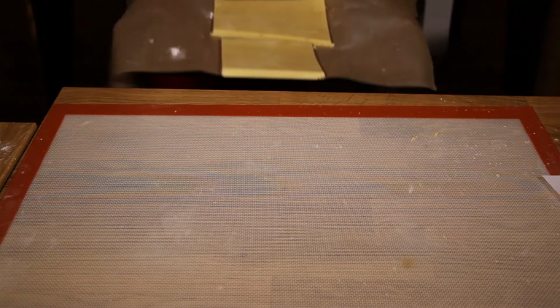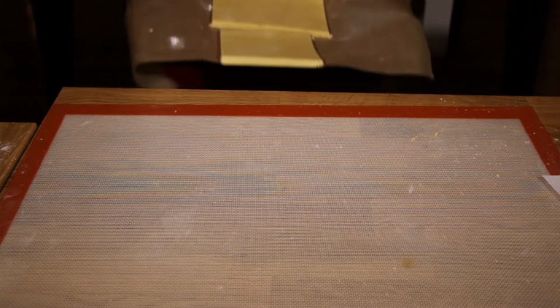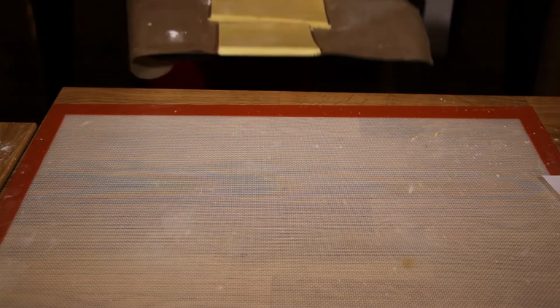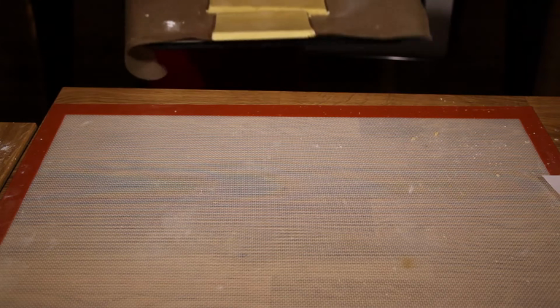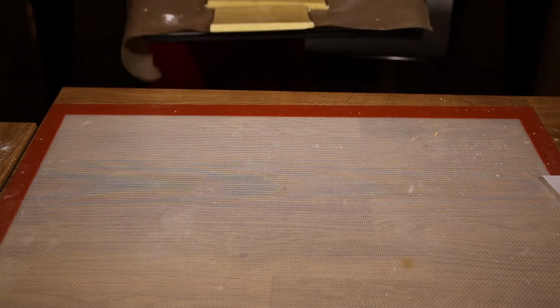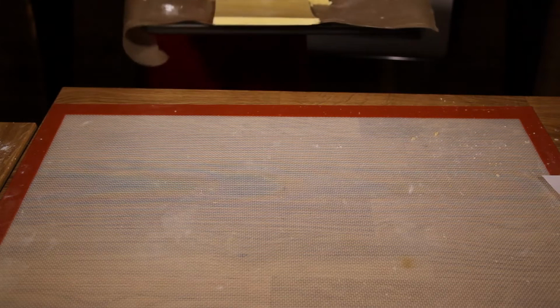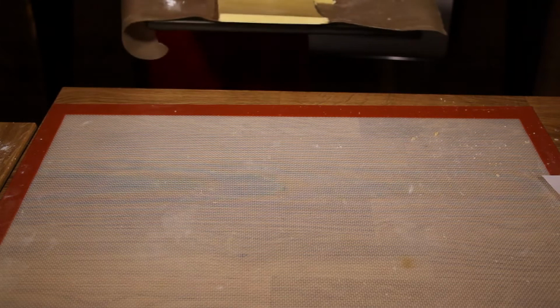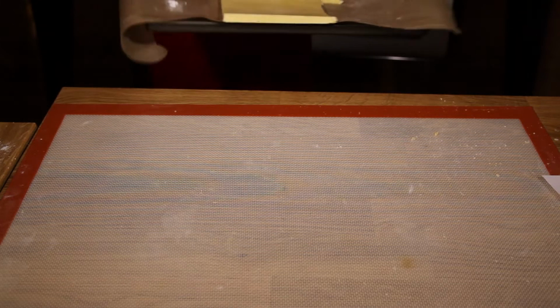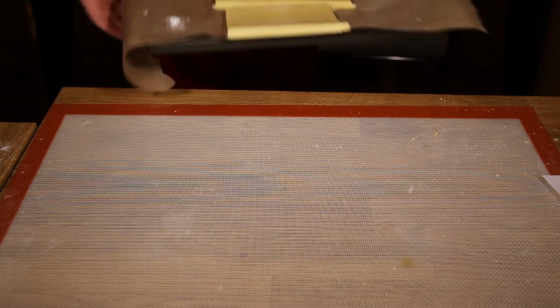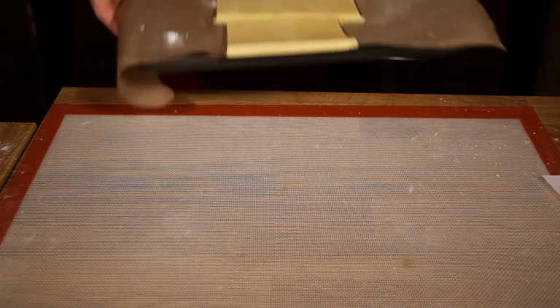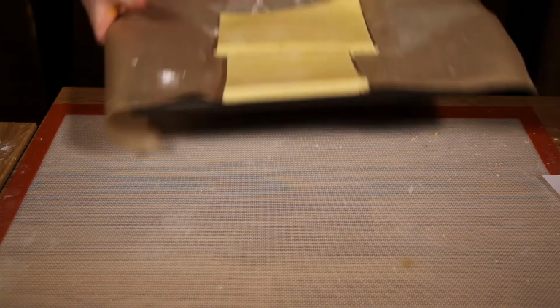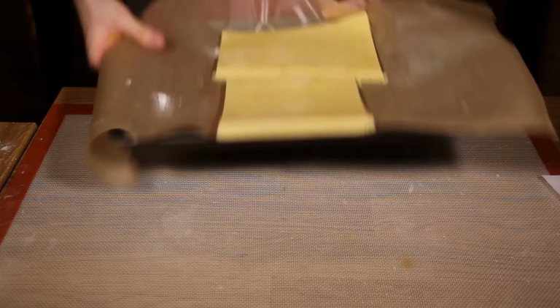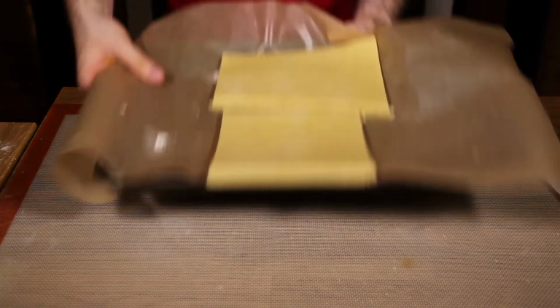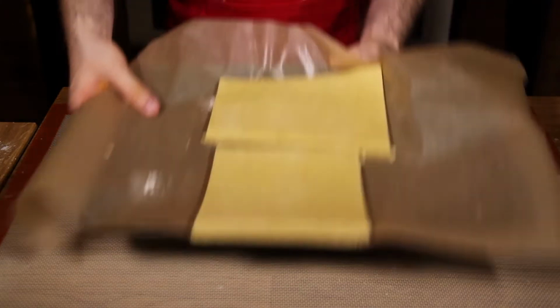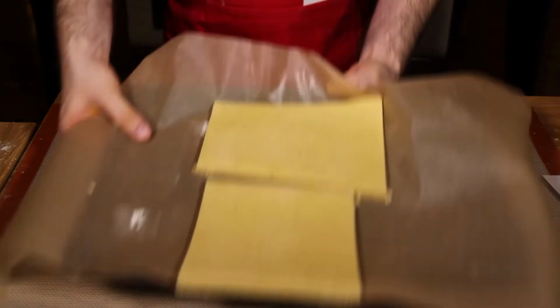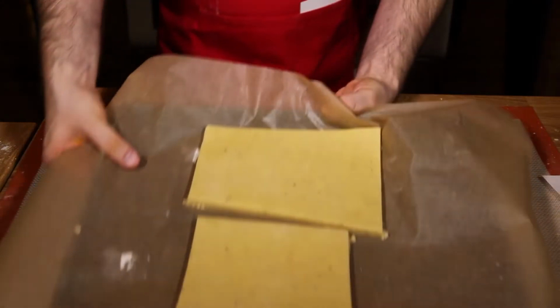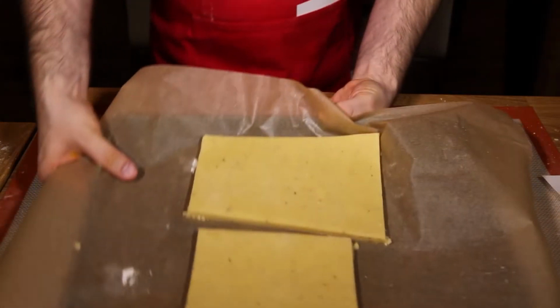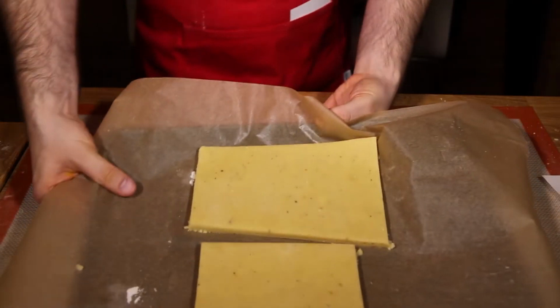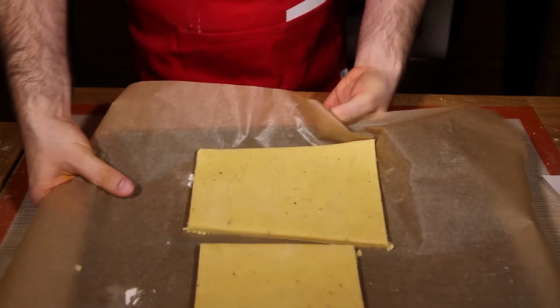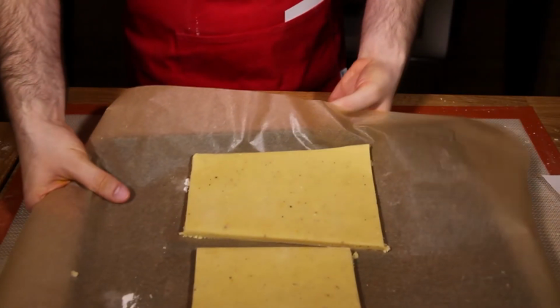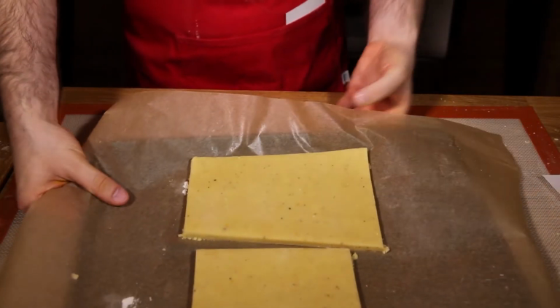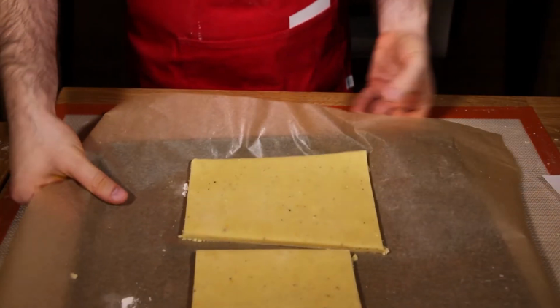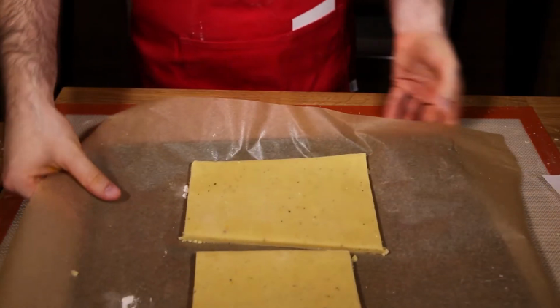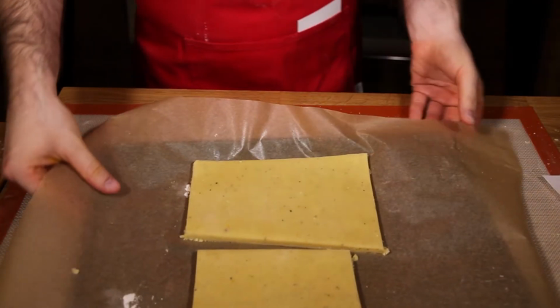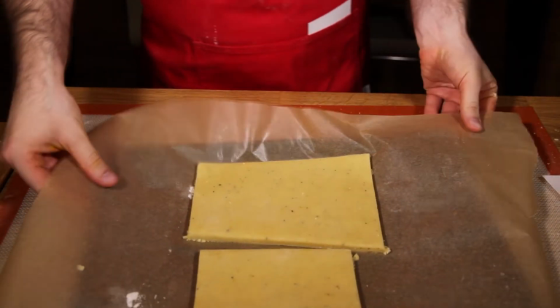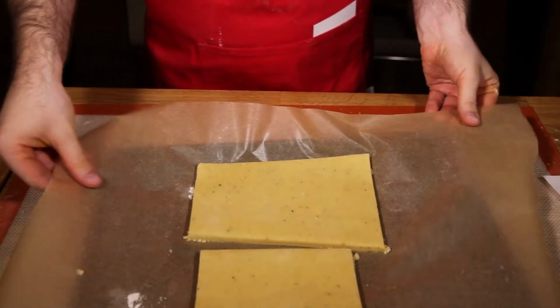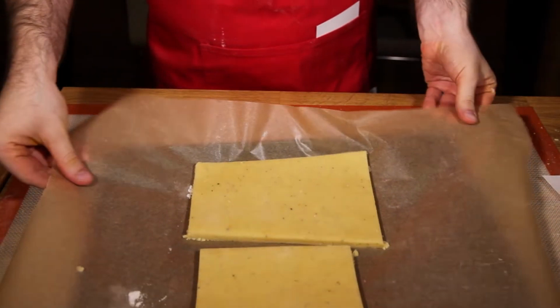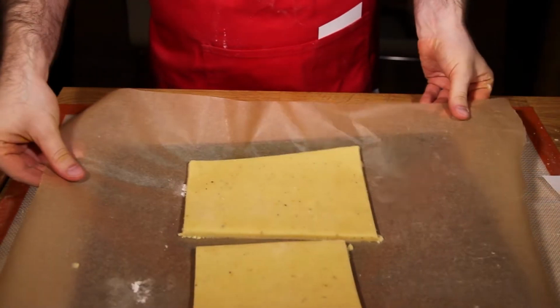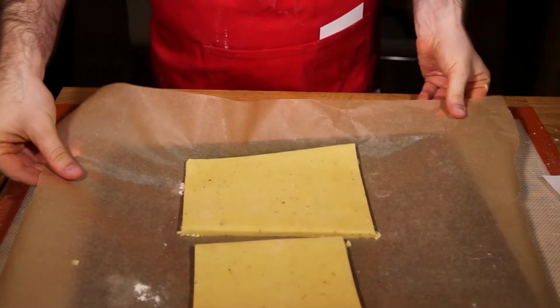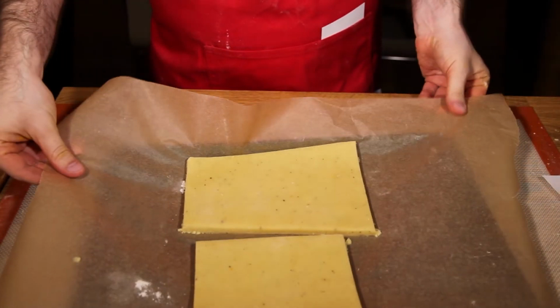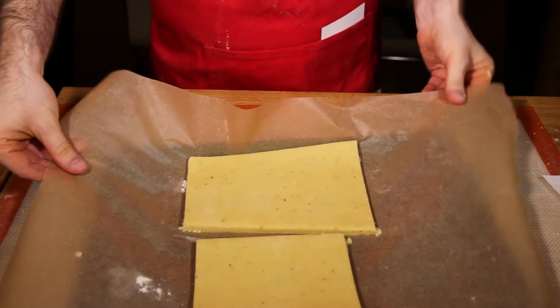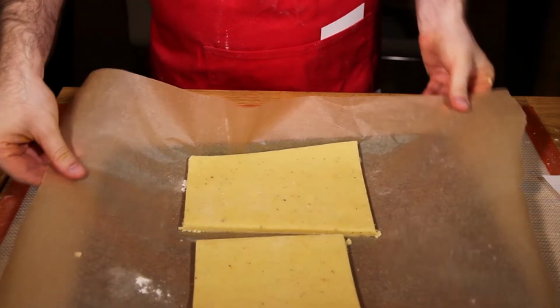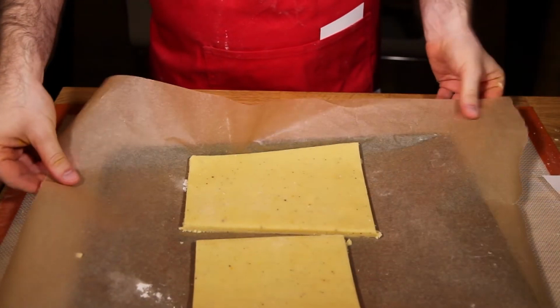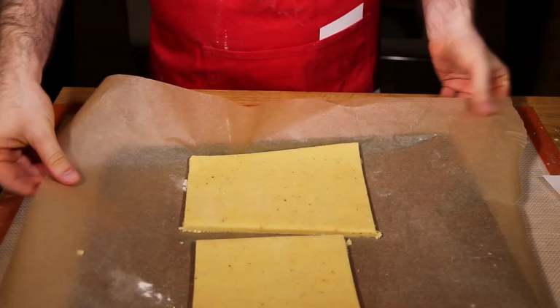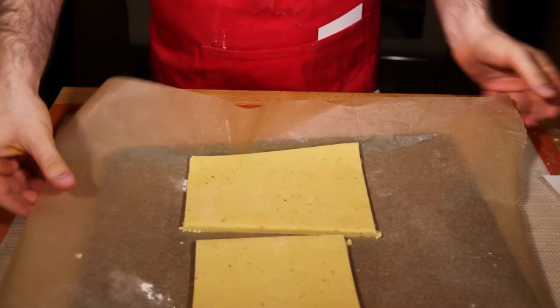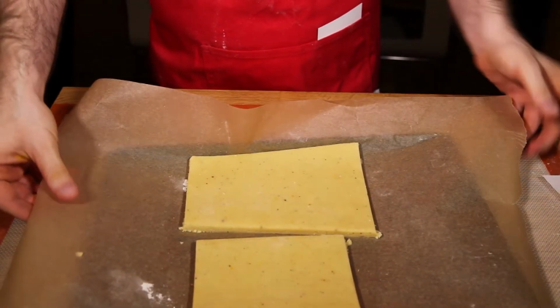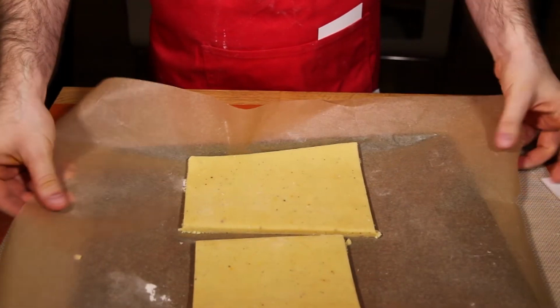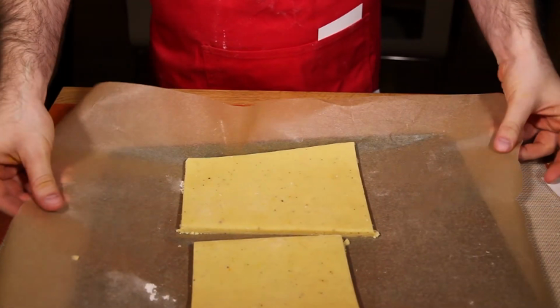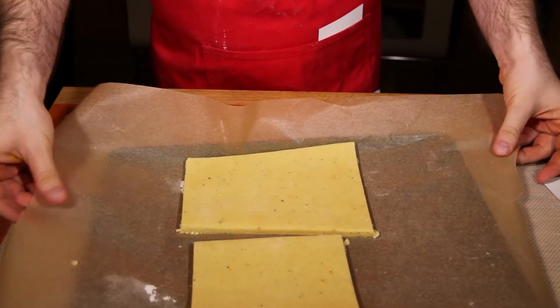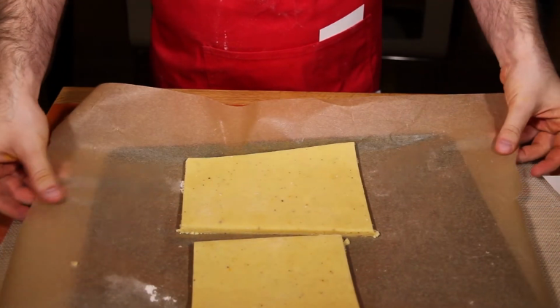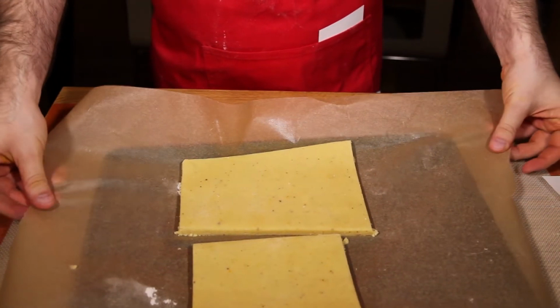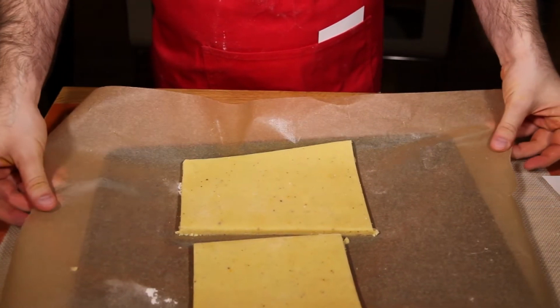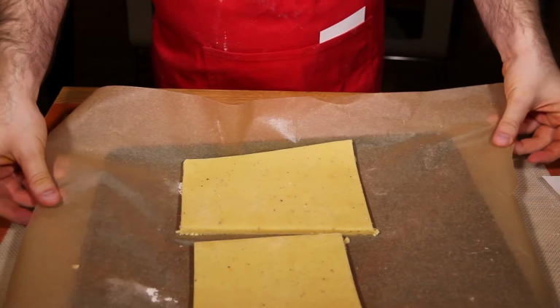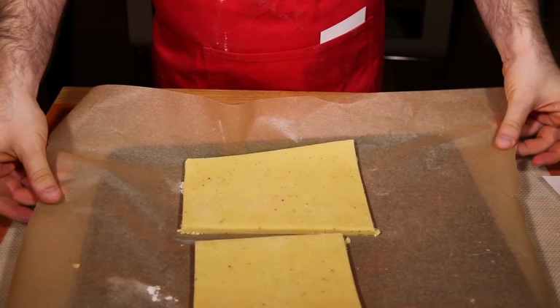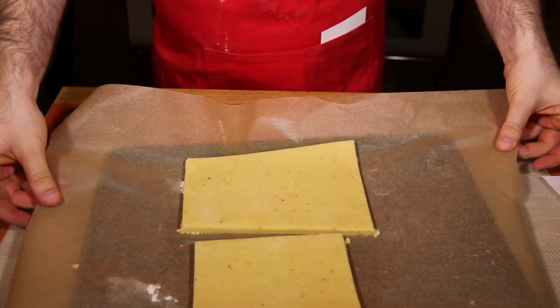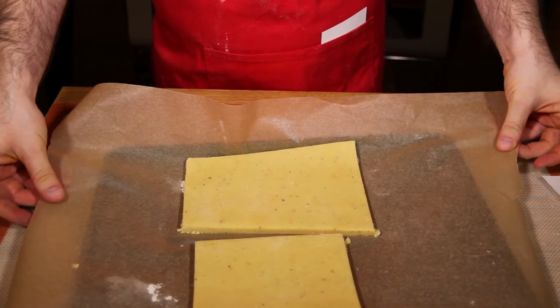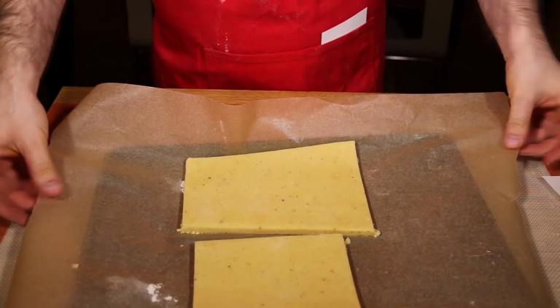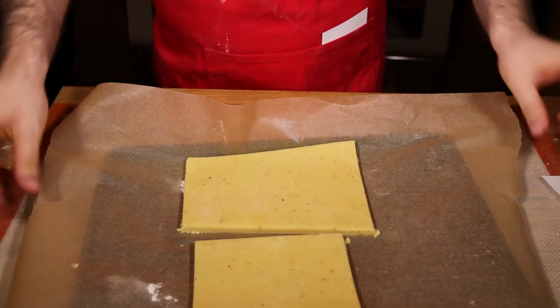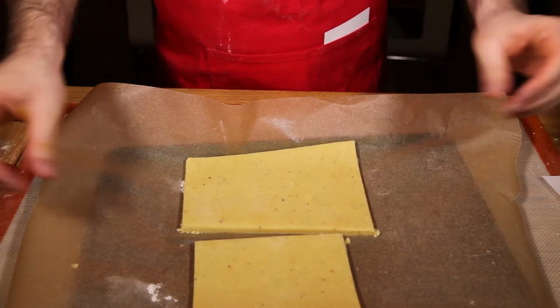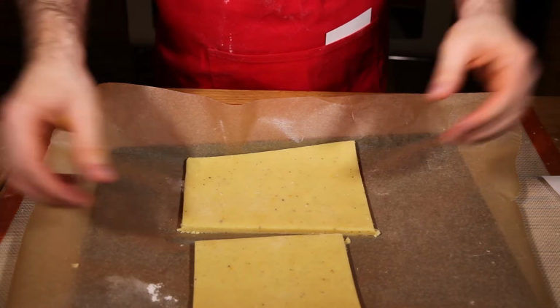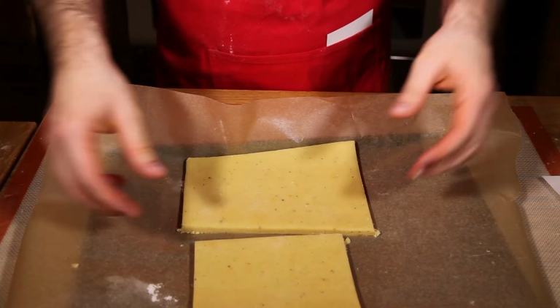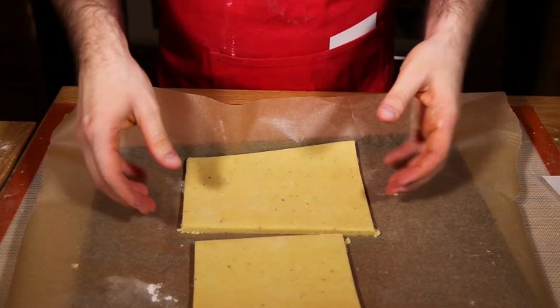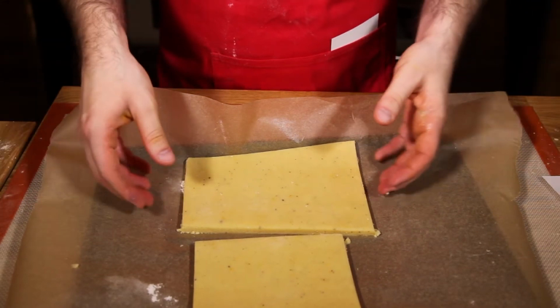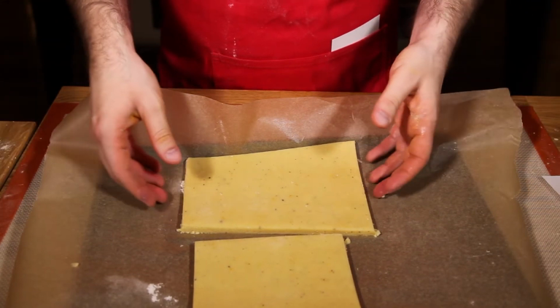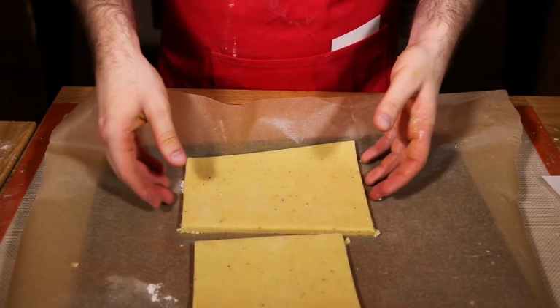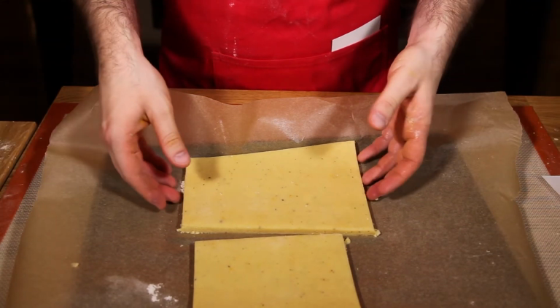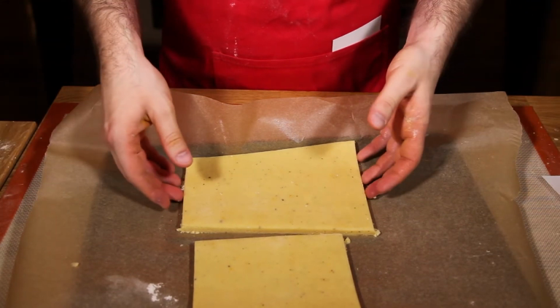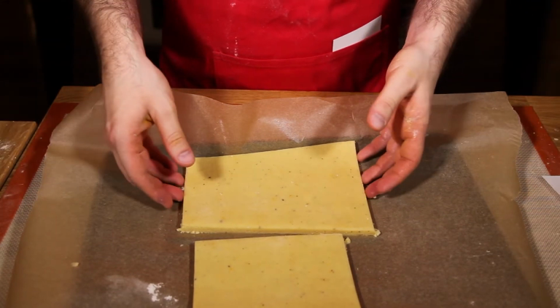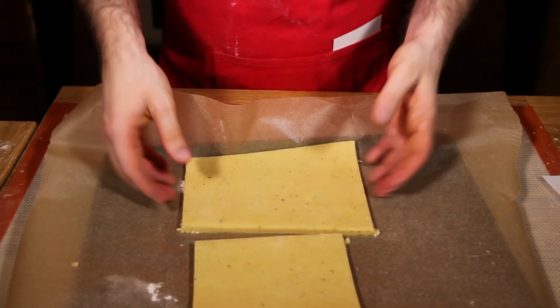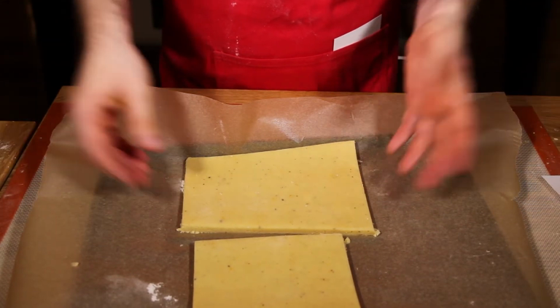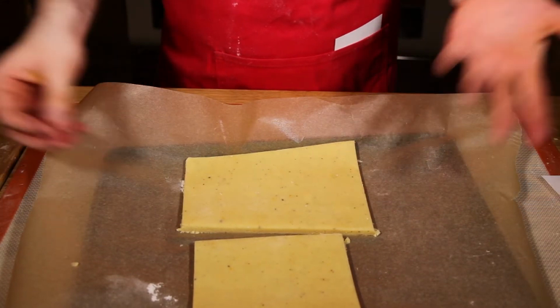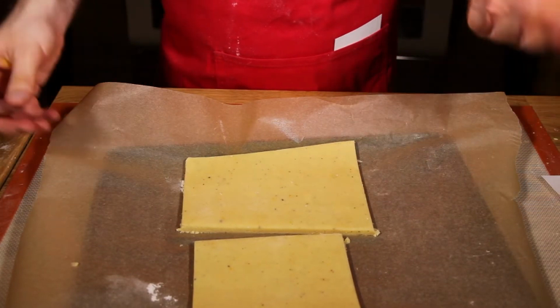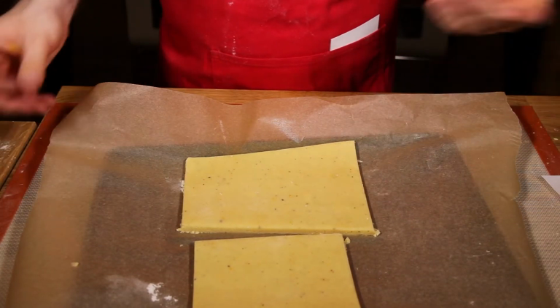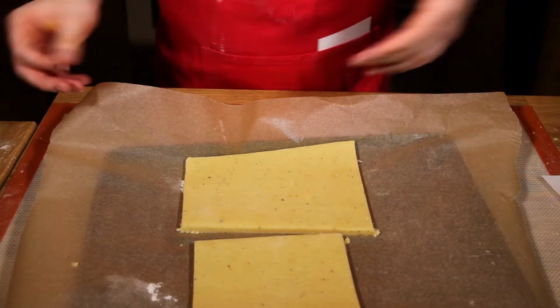Bake in a preheated 375 degree Fahrenheit oven for about 12 minutes, or until the edges just begin to turn light brown.